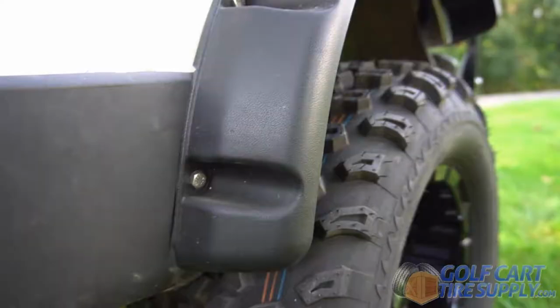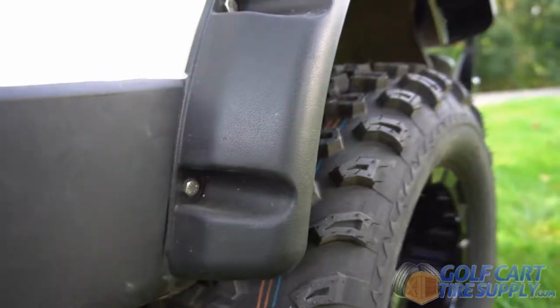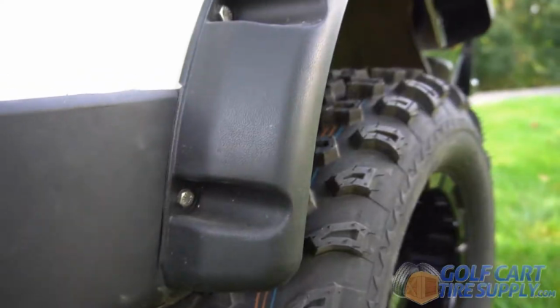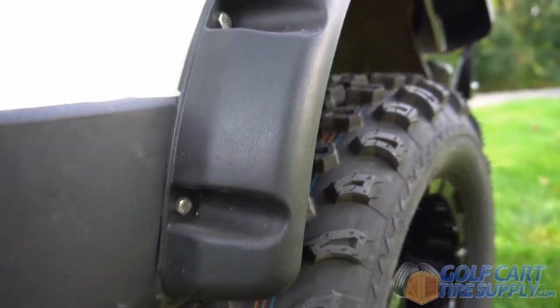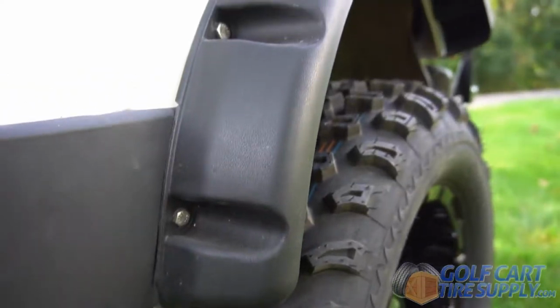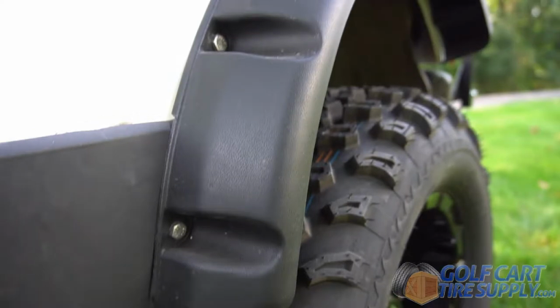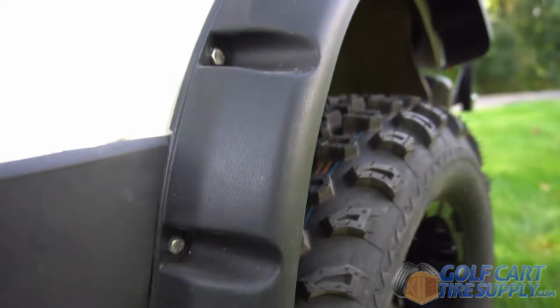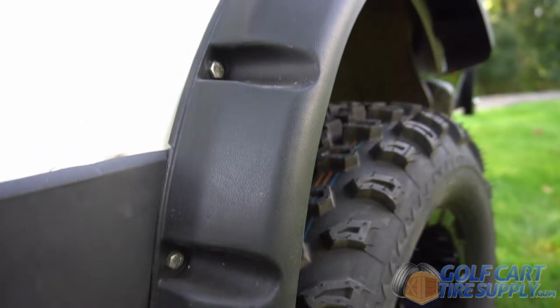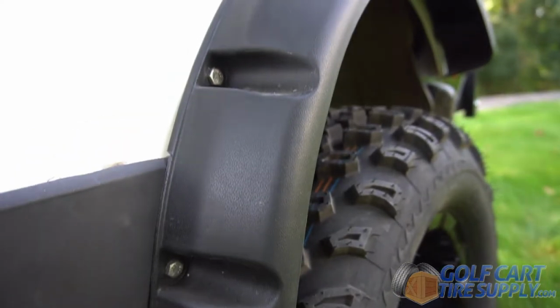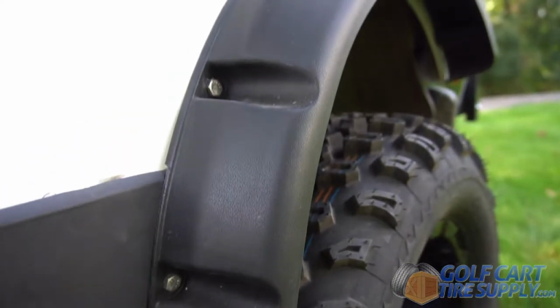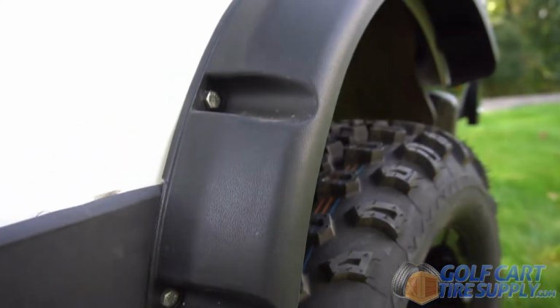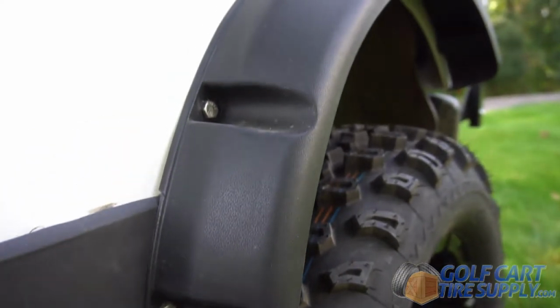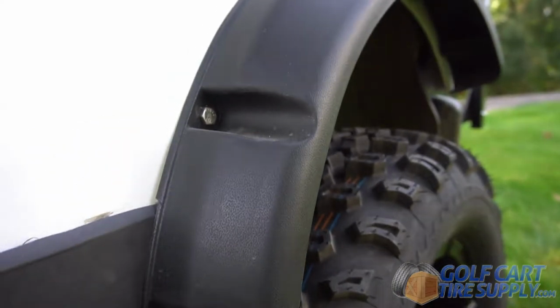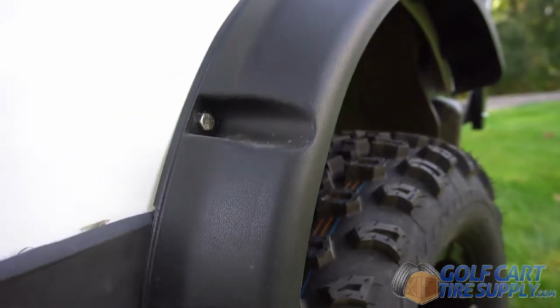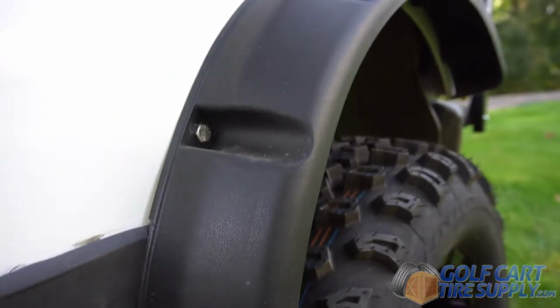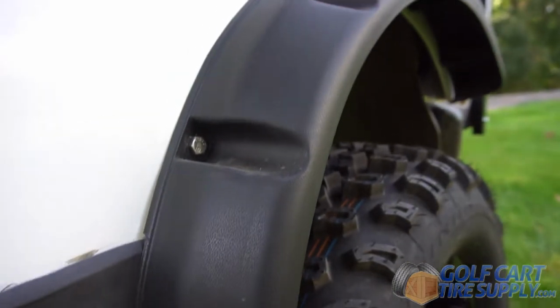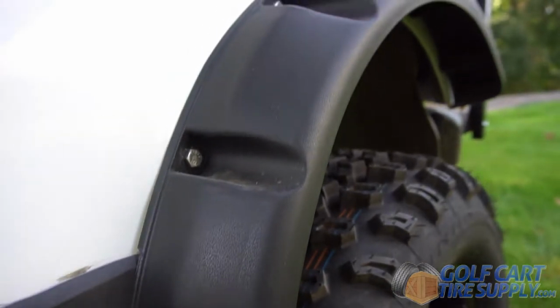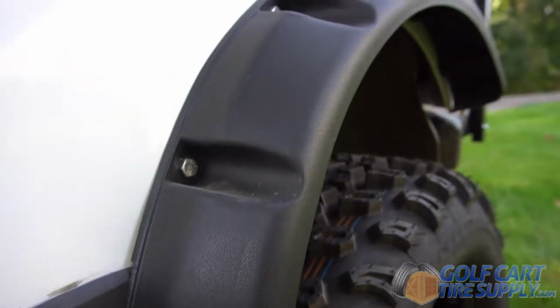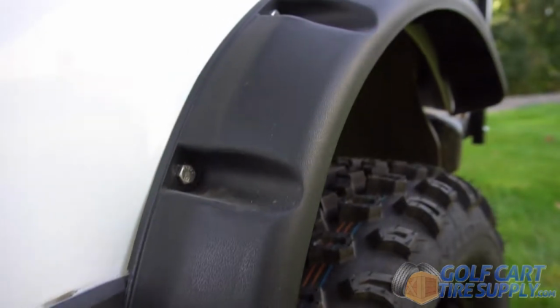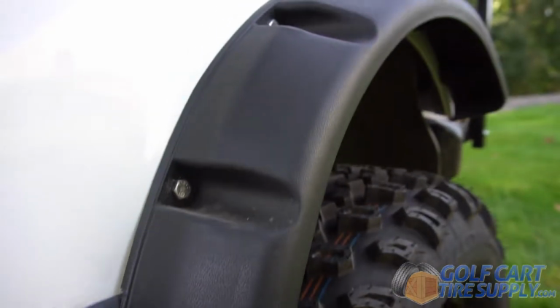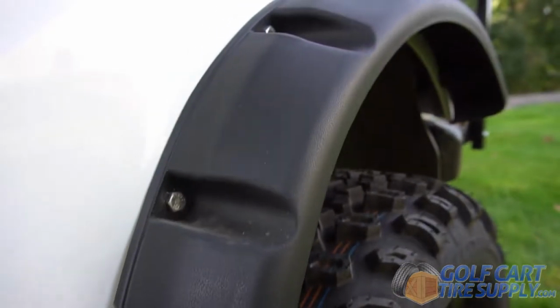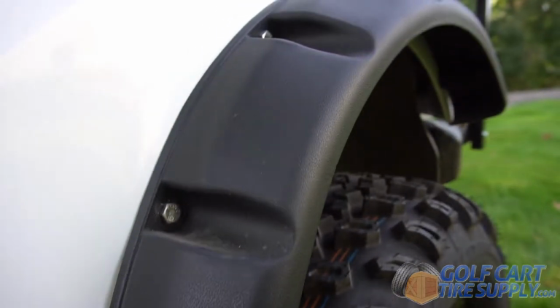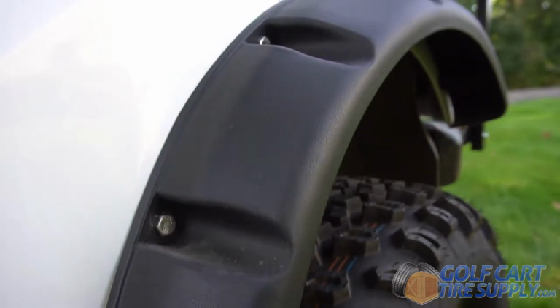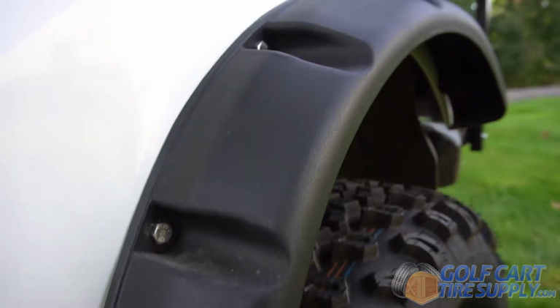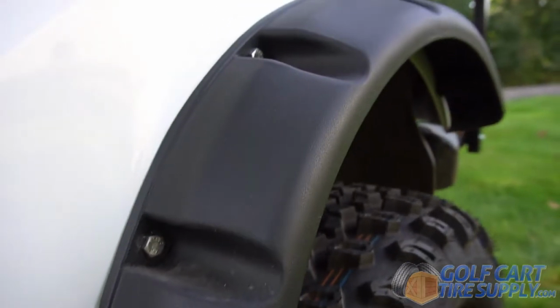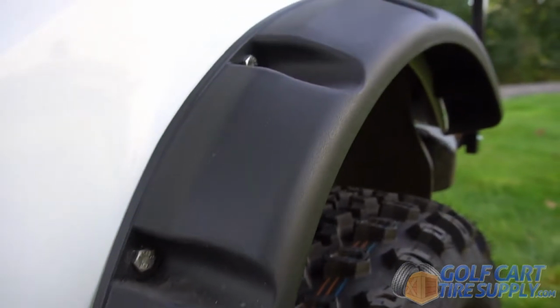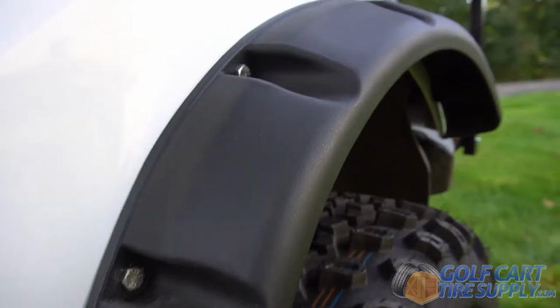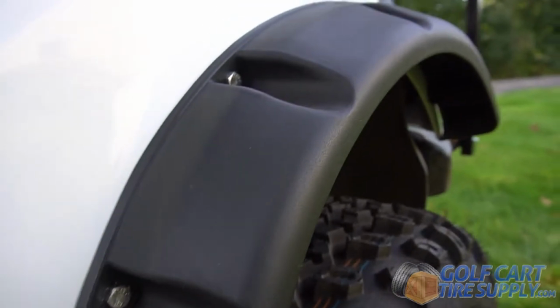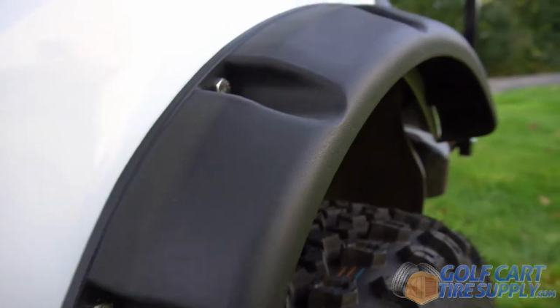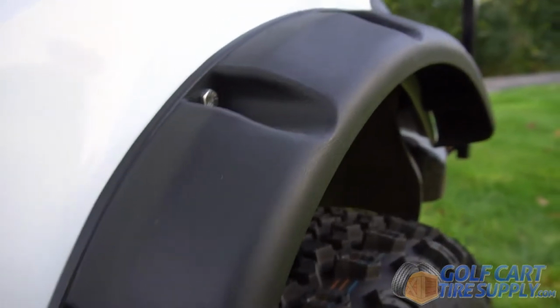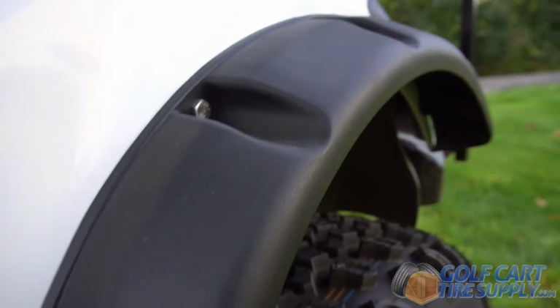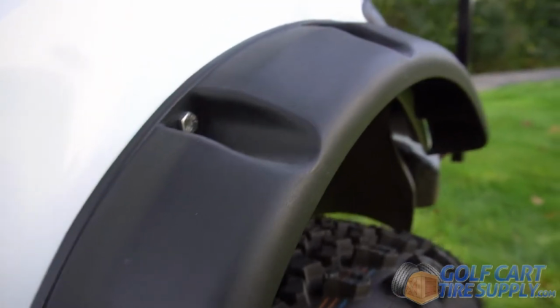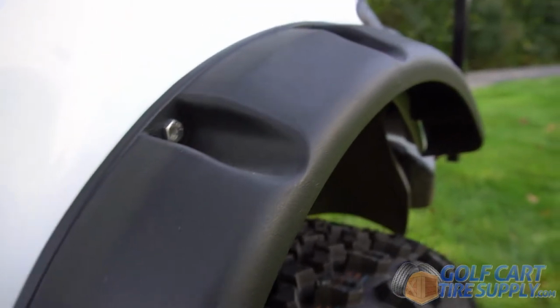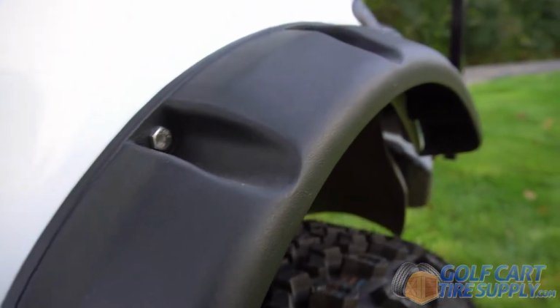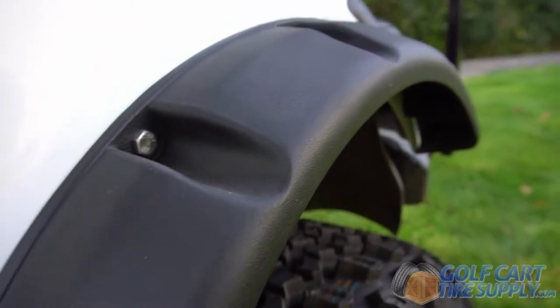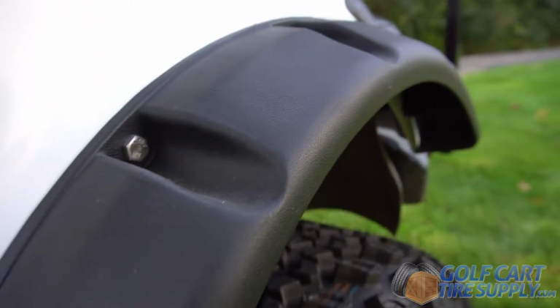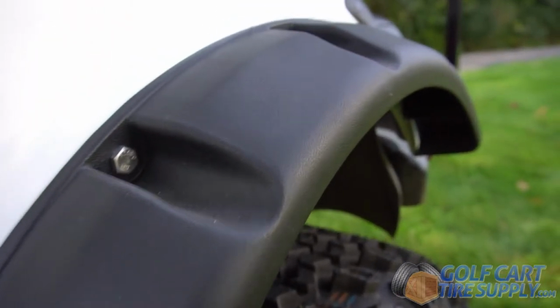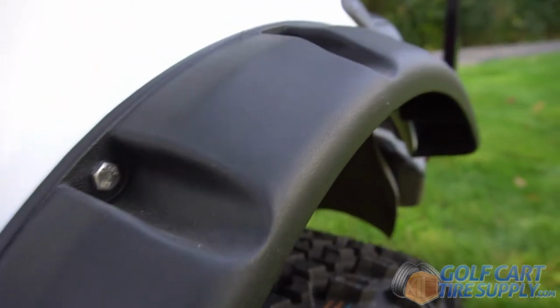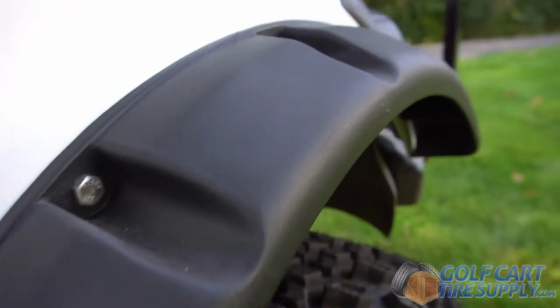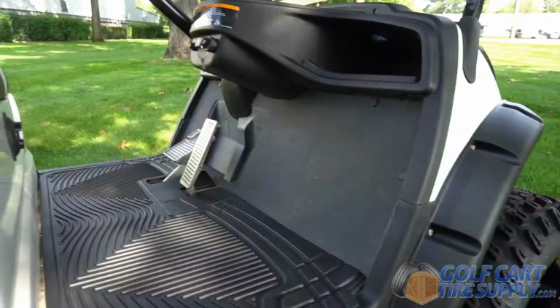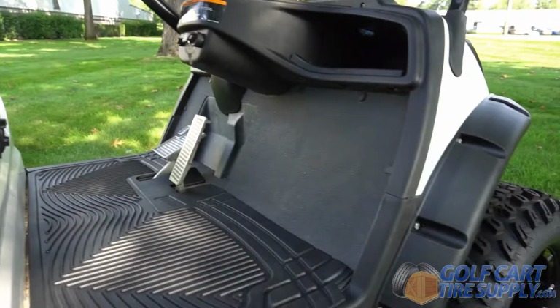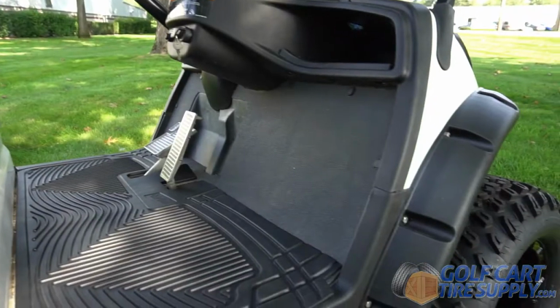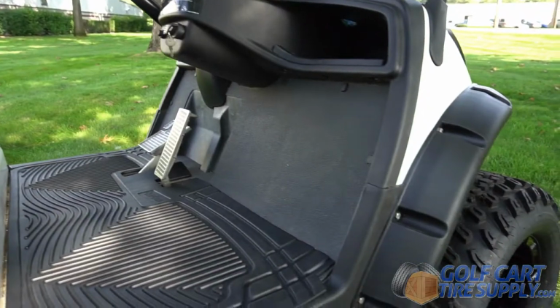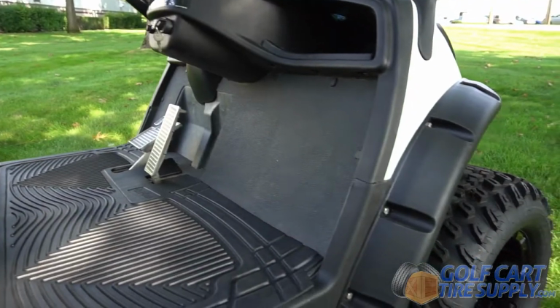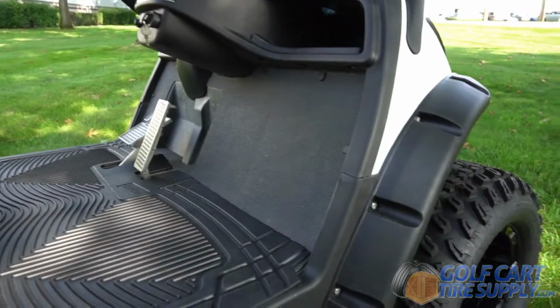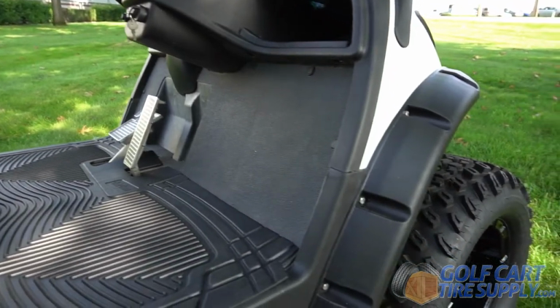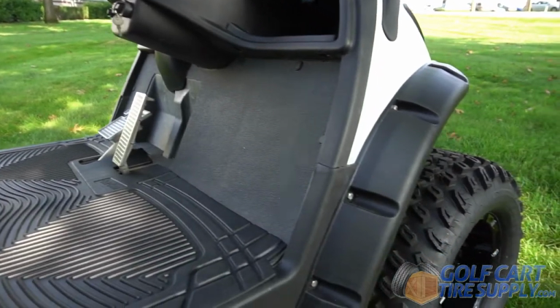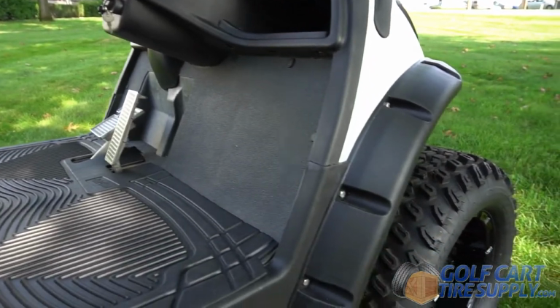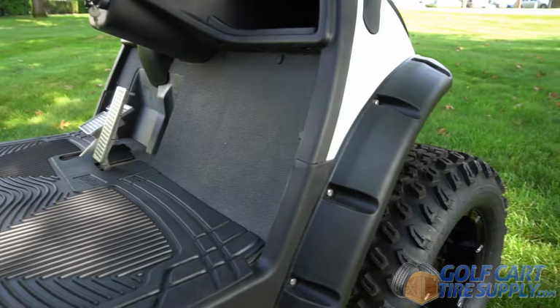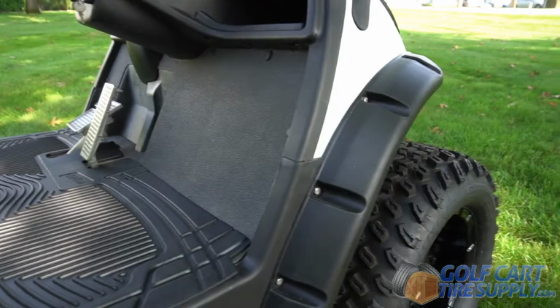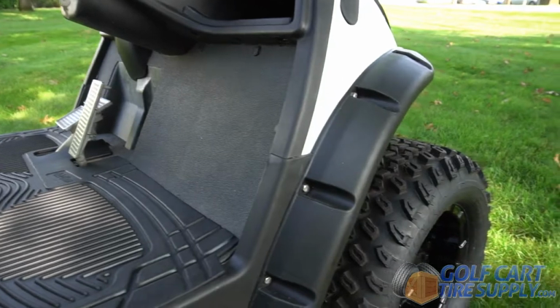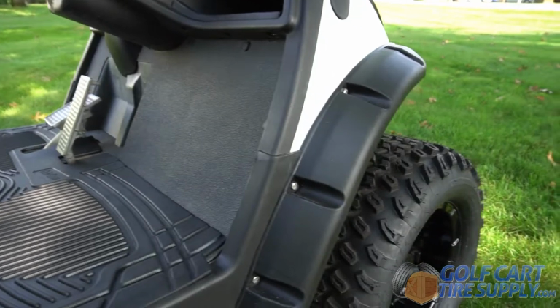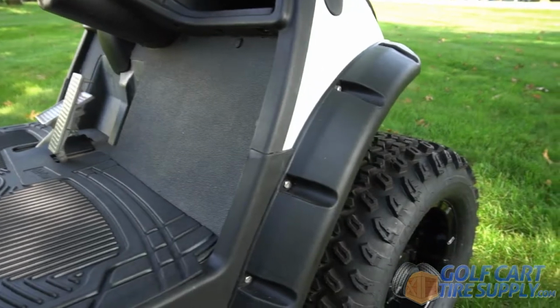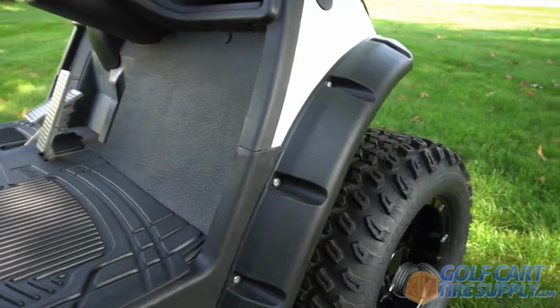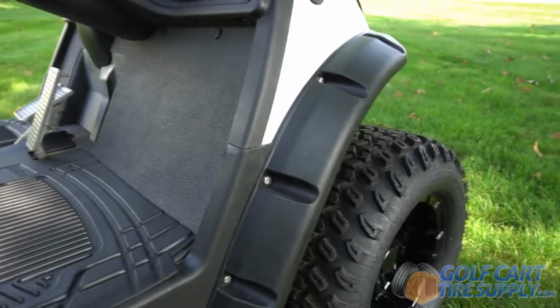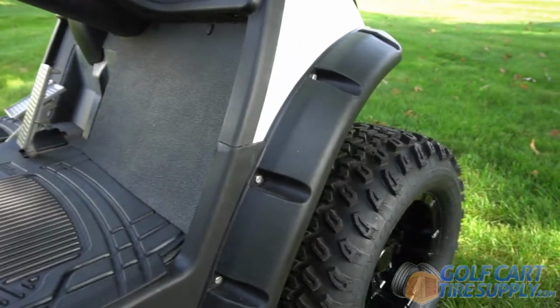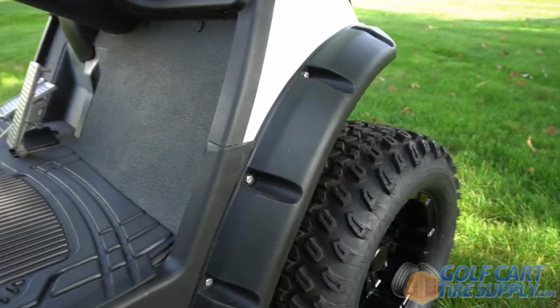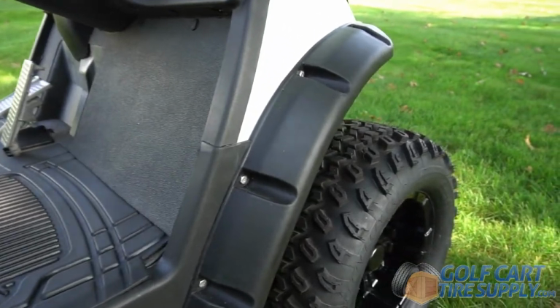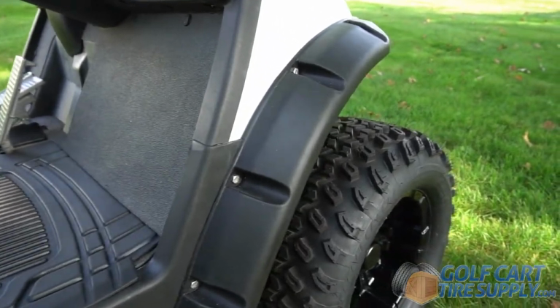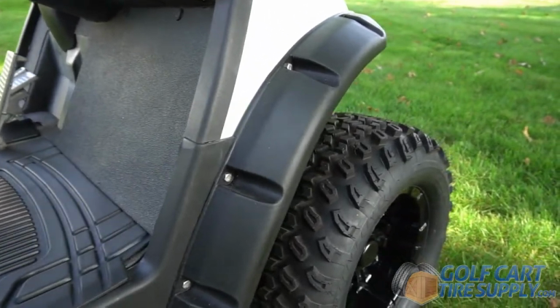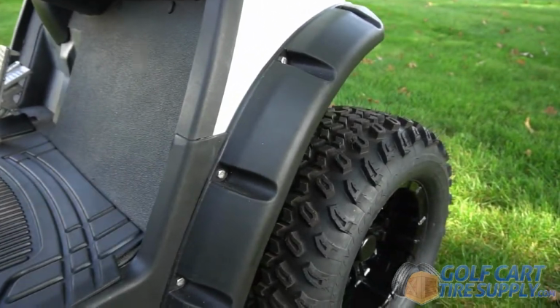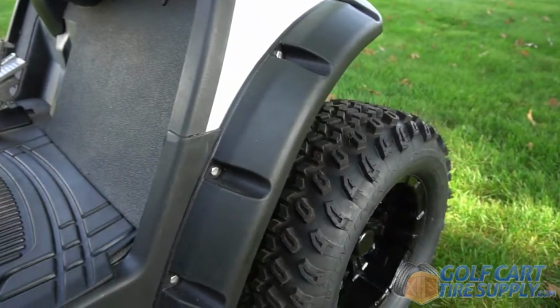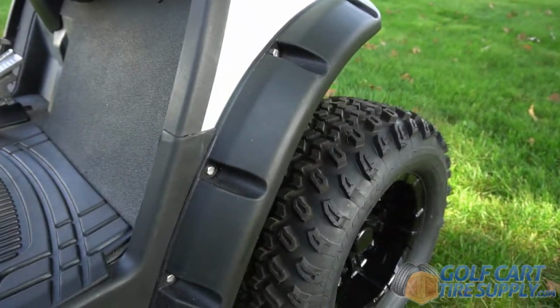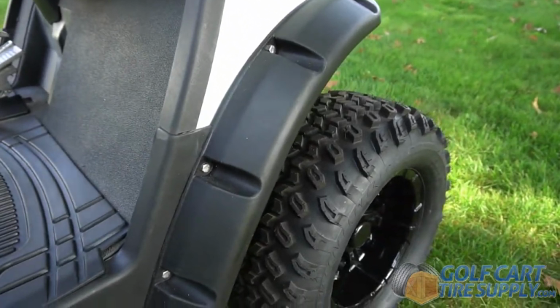Get your fender flares from Golf Cart Tire Supply today and keep your passengers dry and happy while riding on your cart.